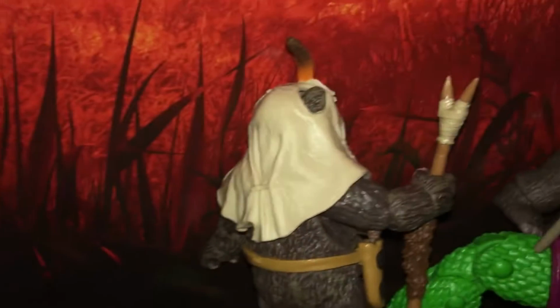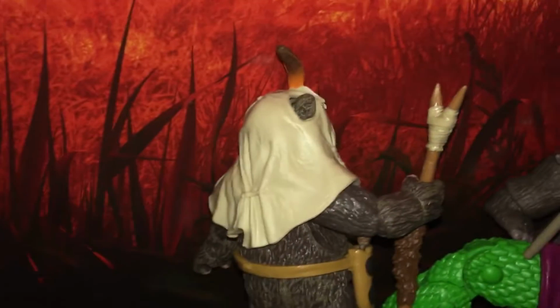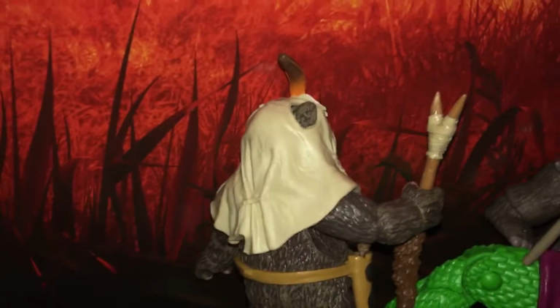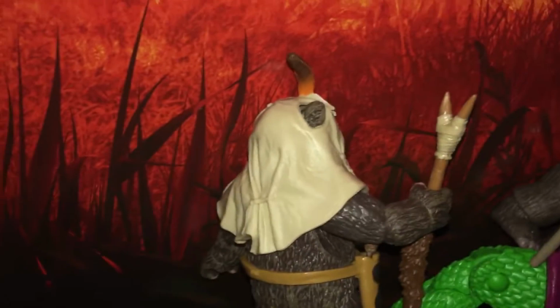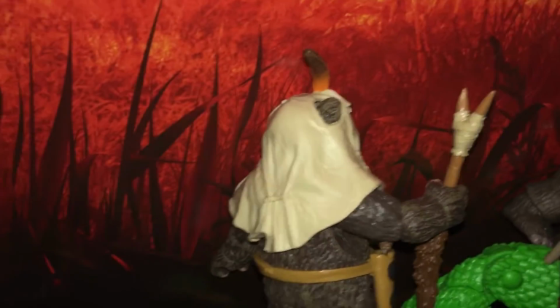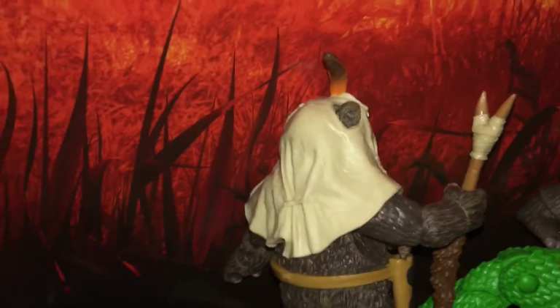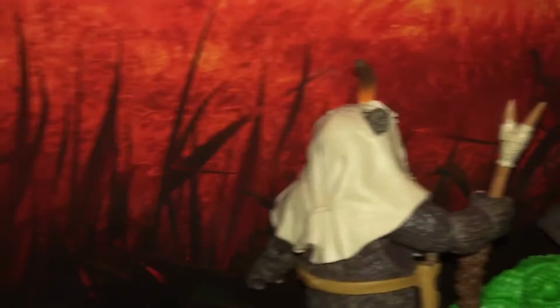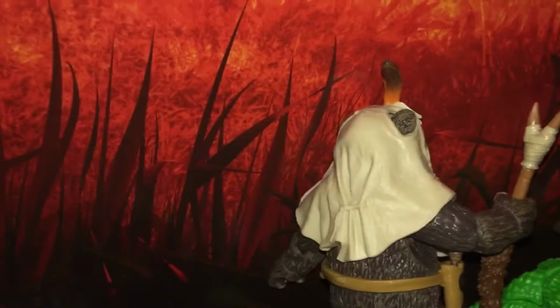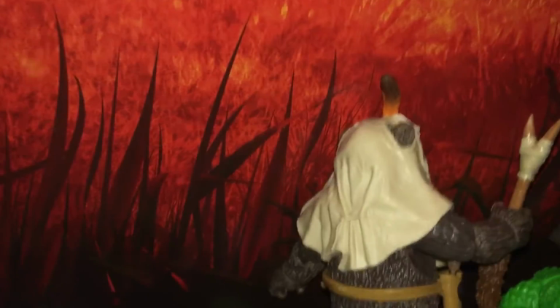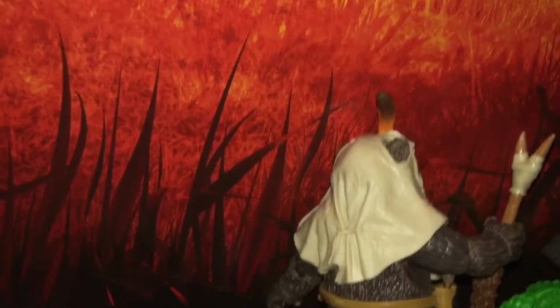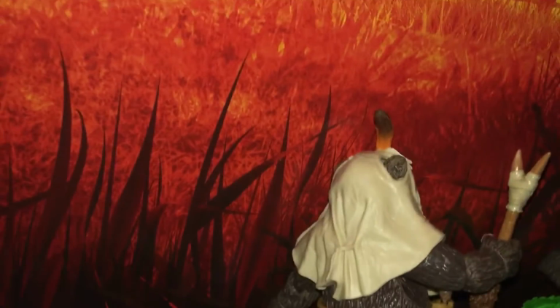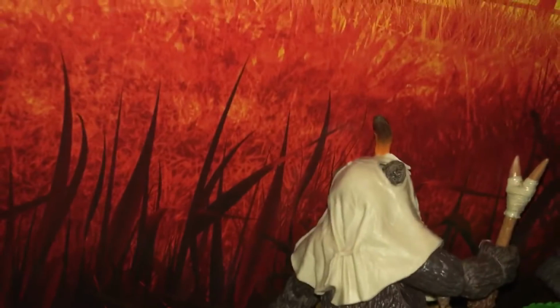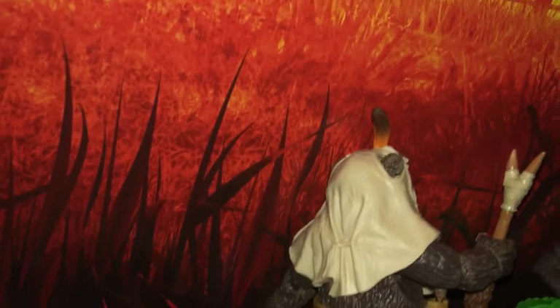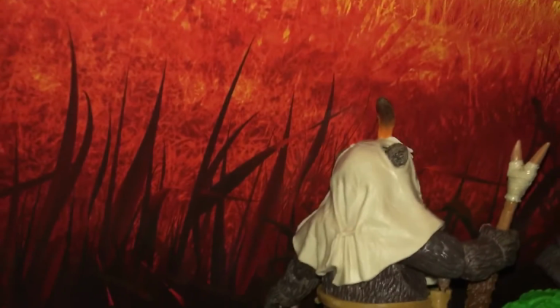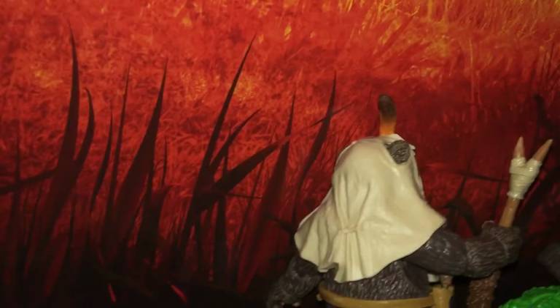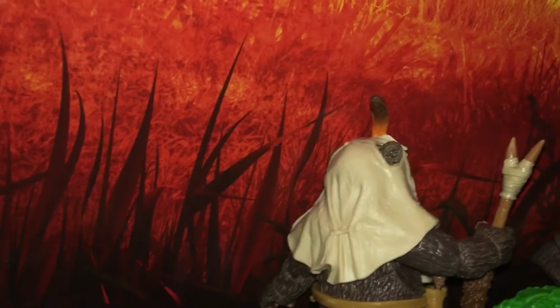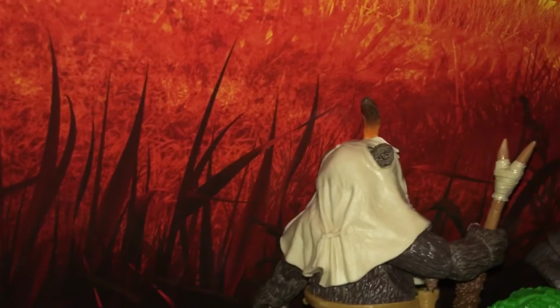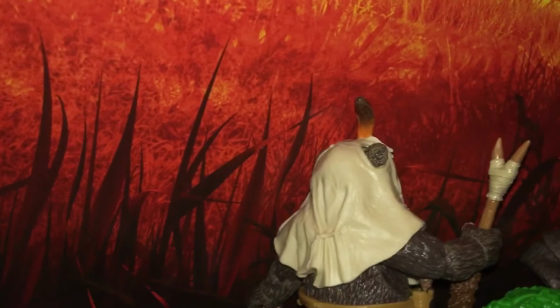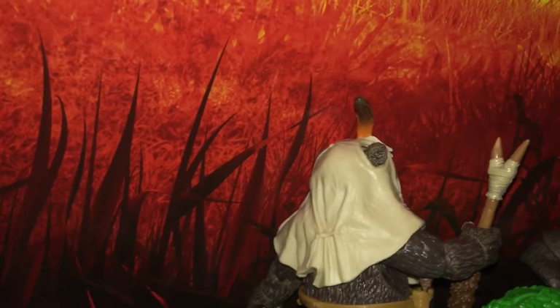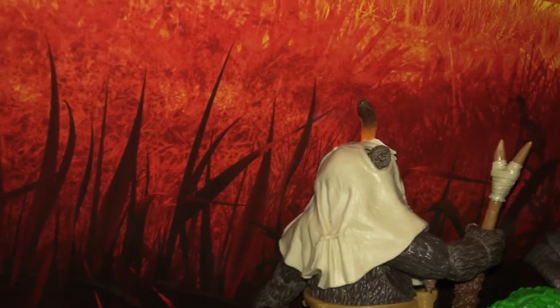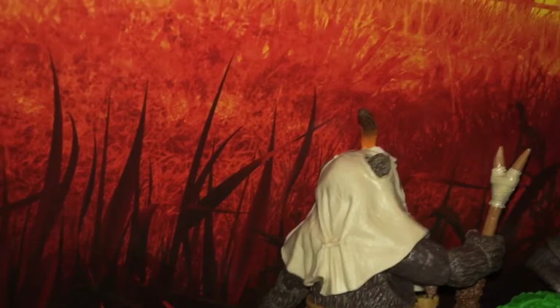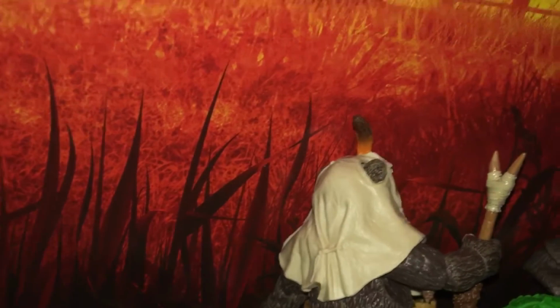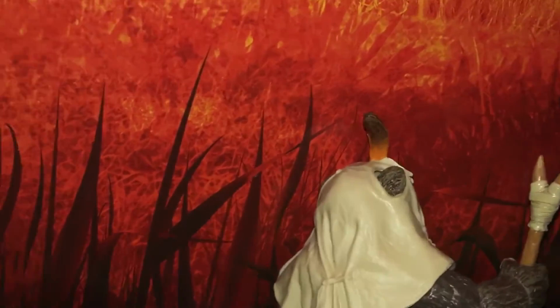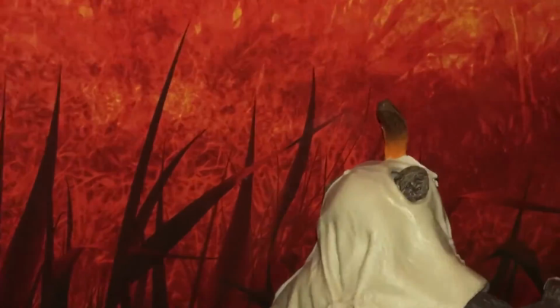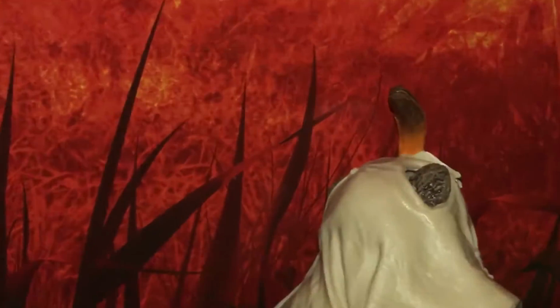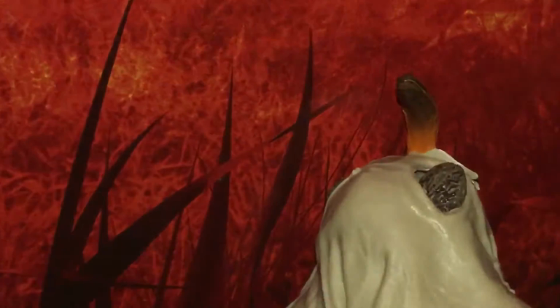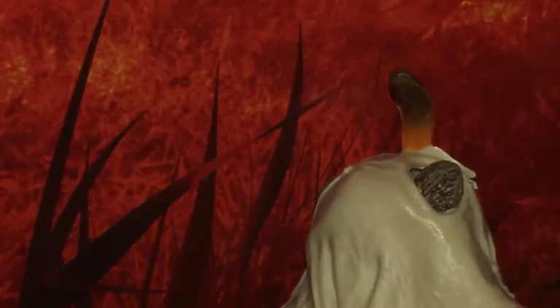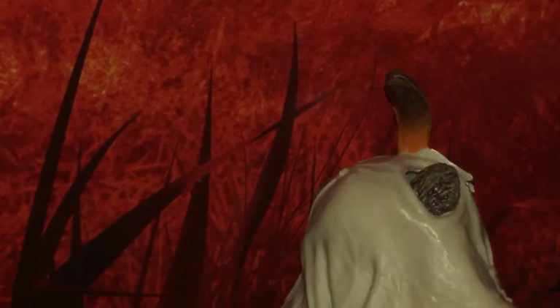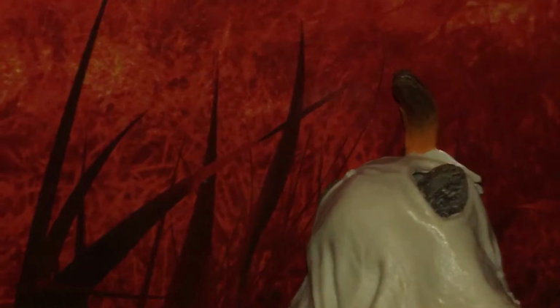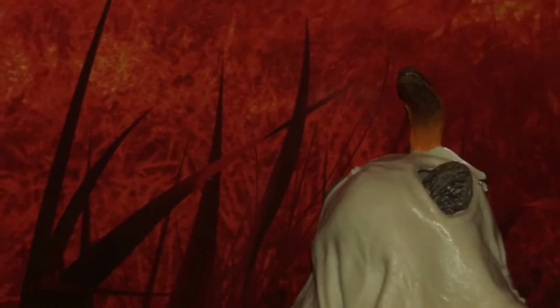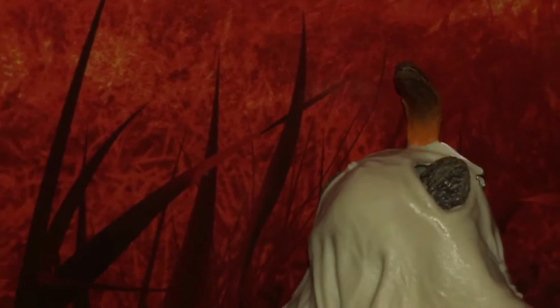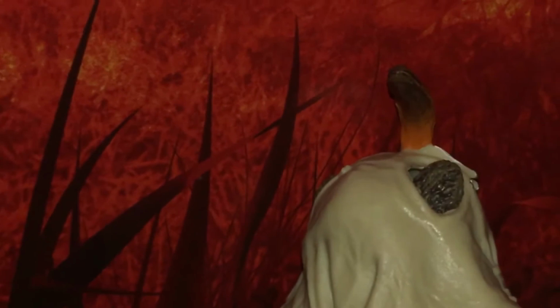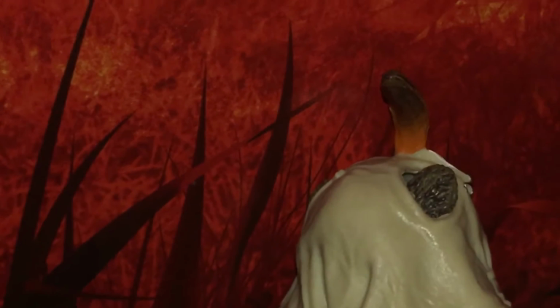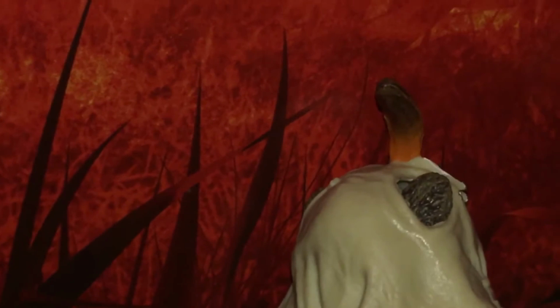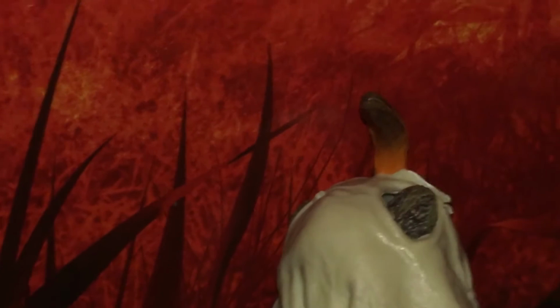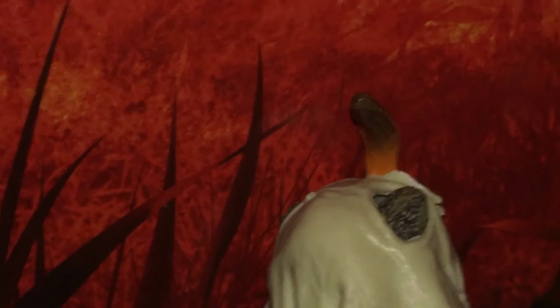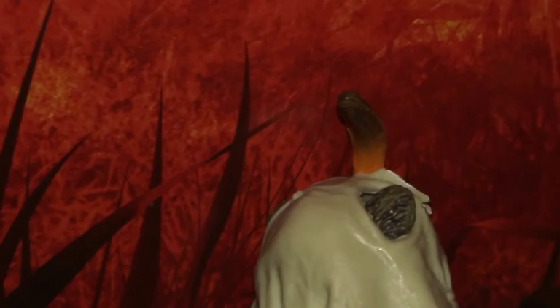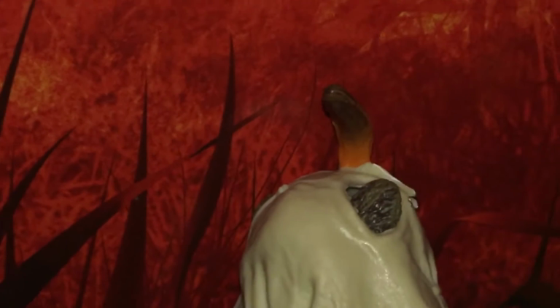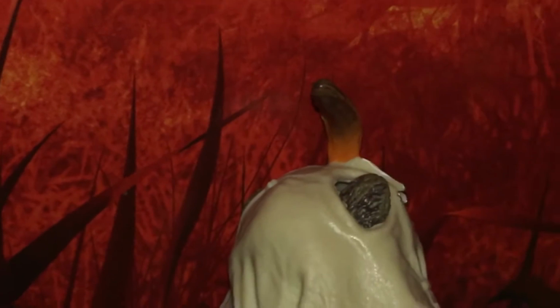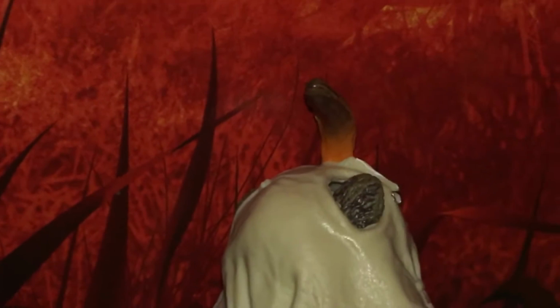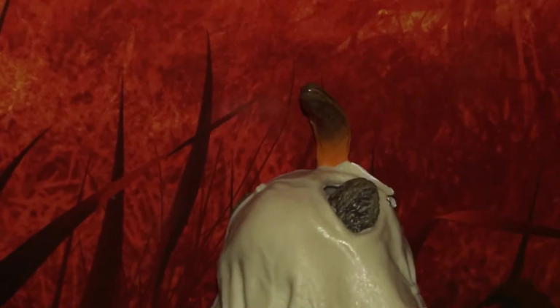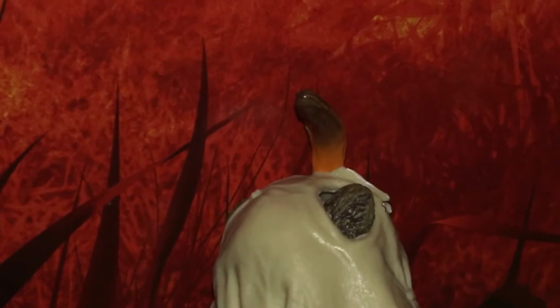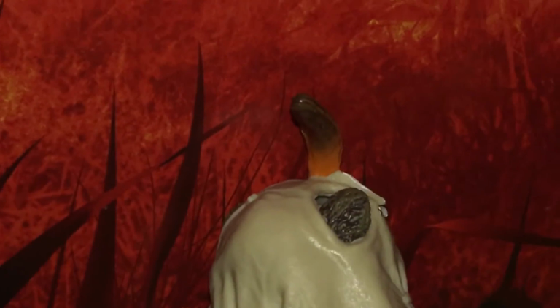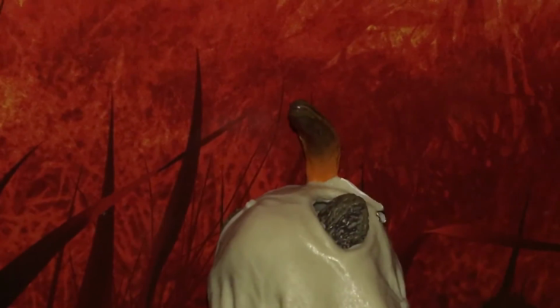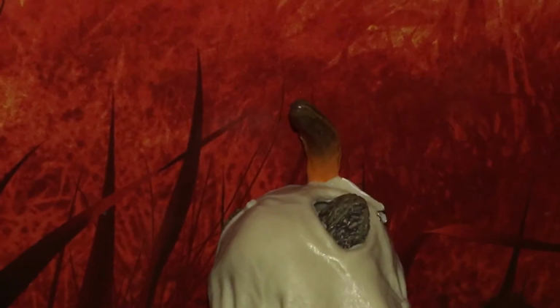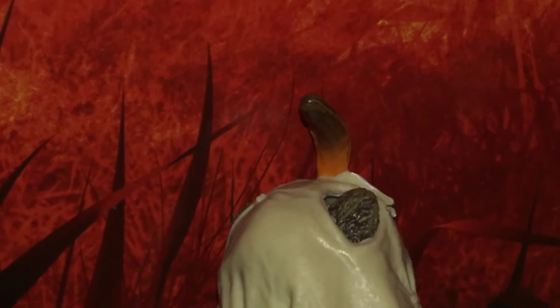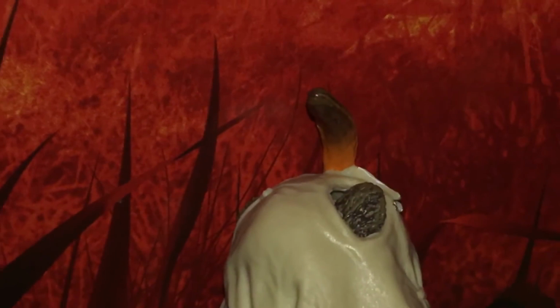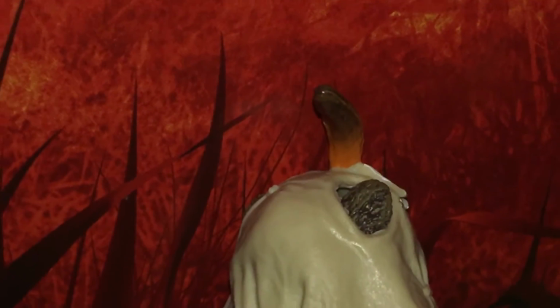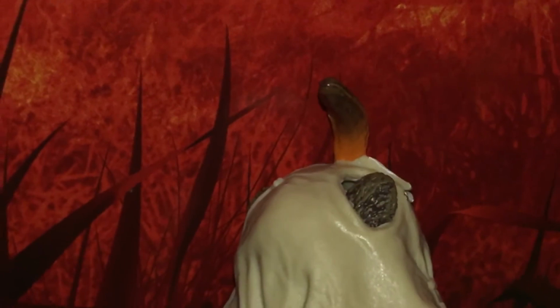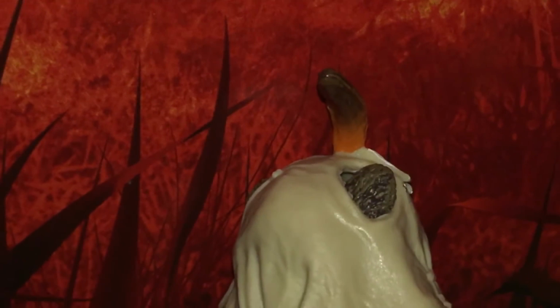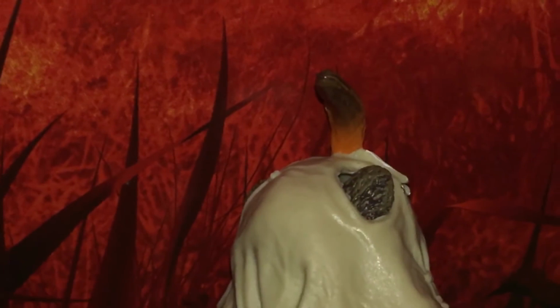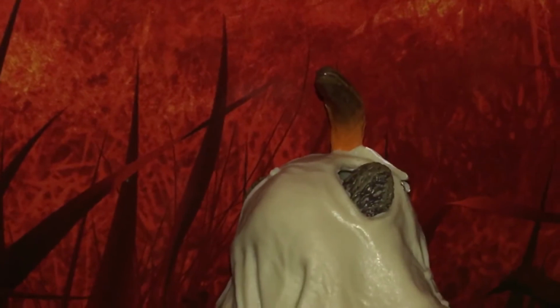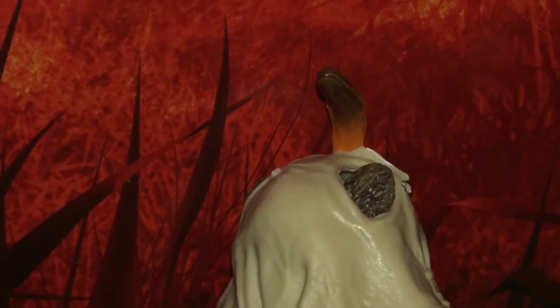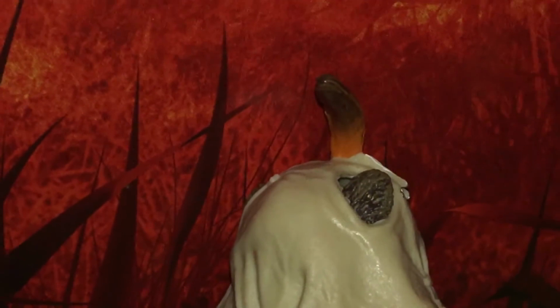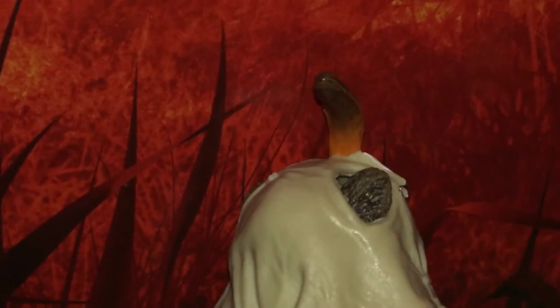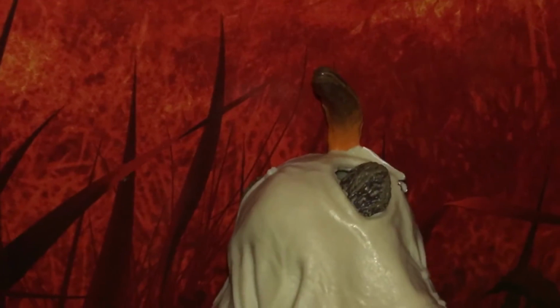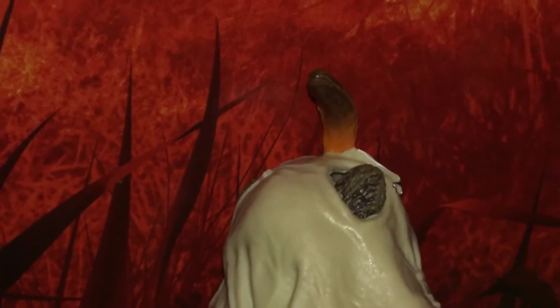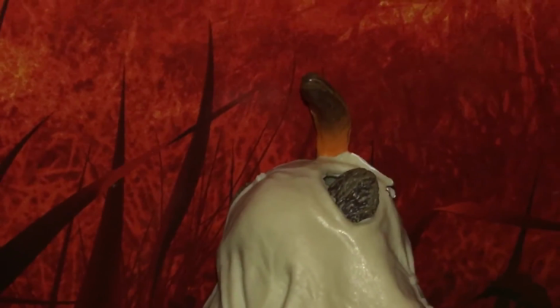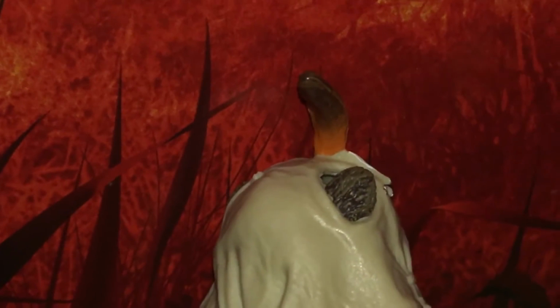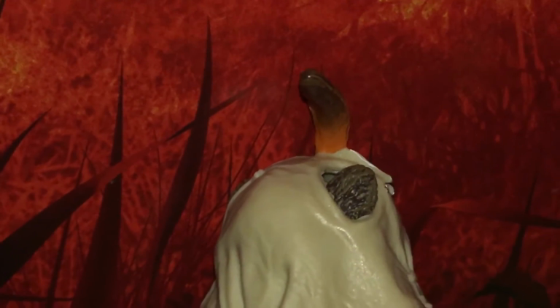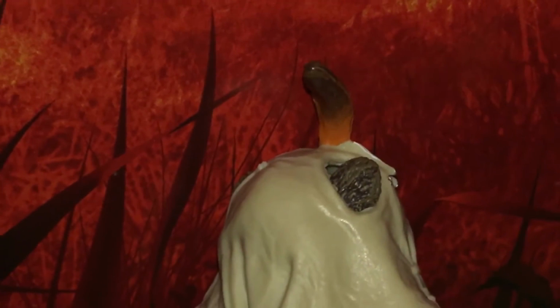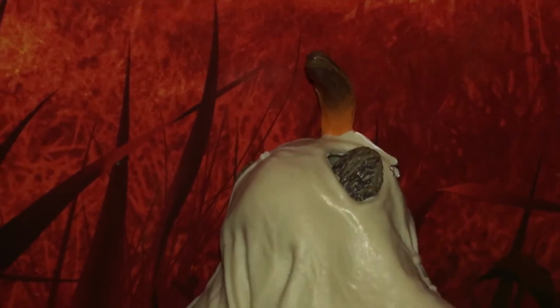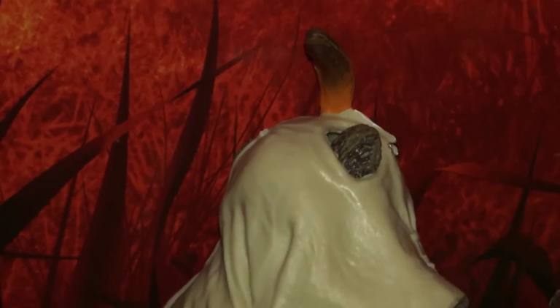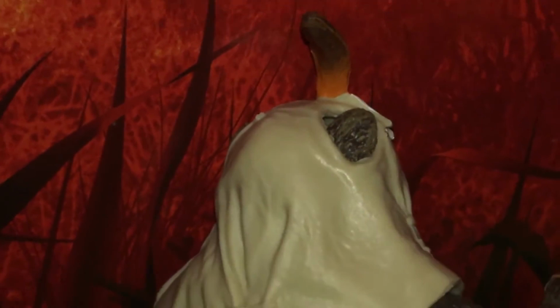Anyway, there's the back. I like that. I like that feather right there.